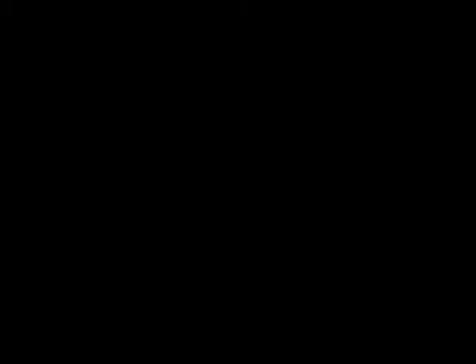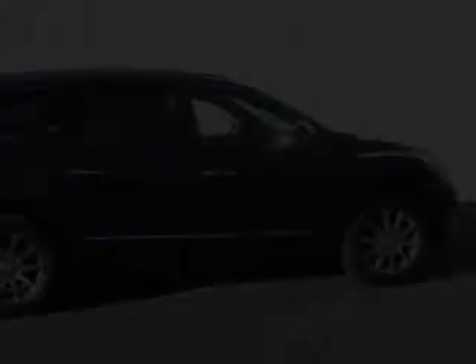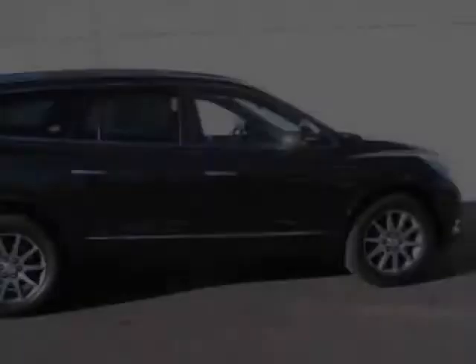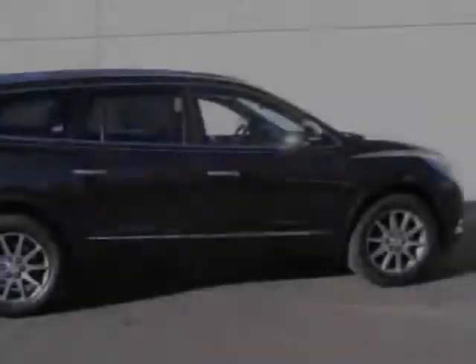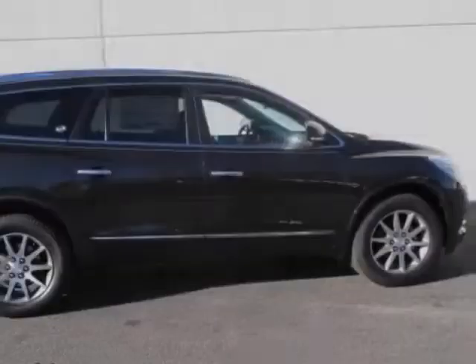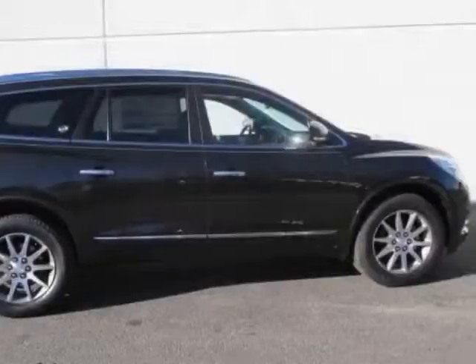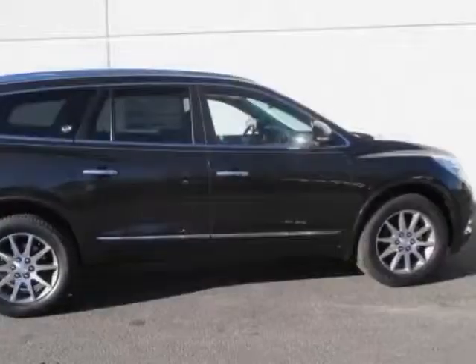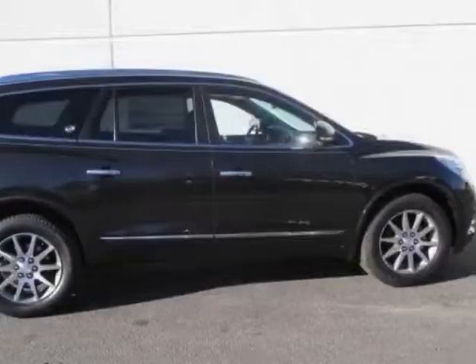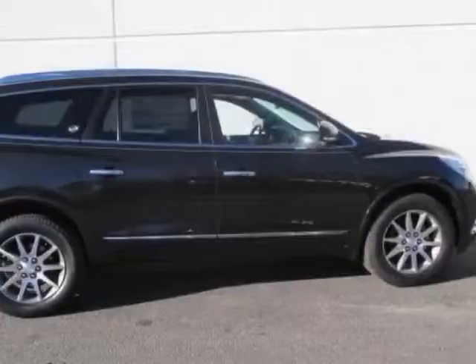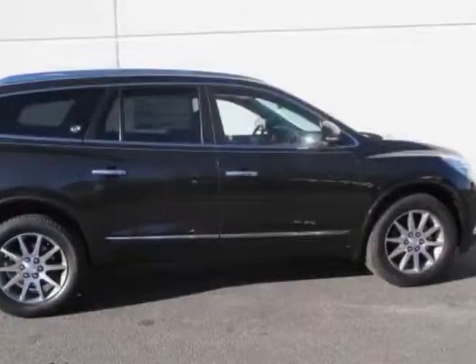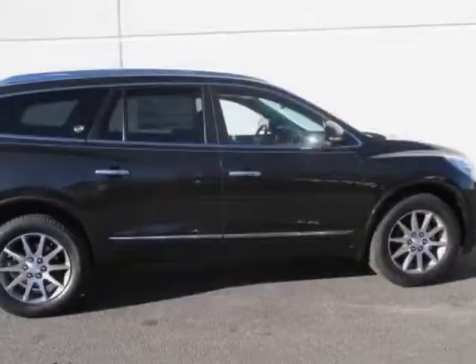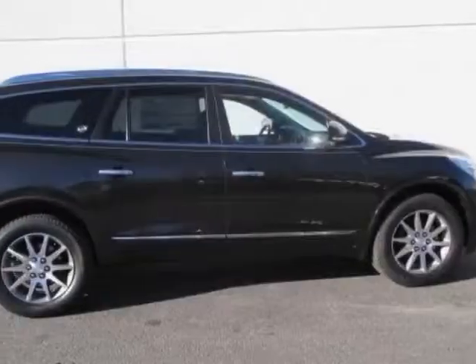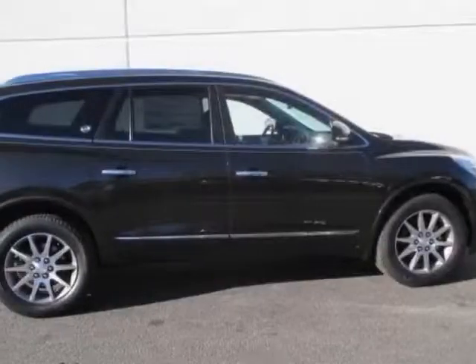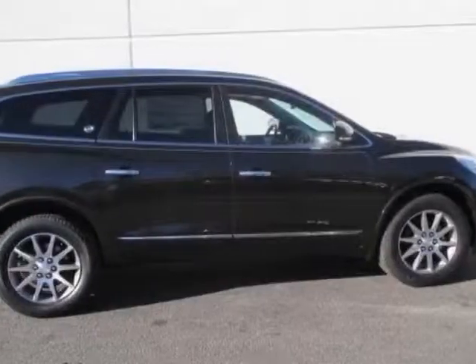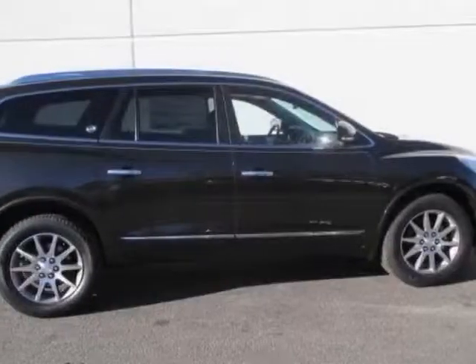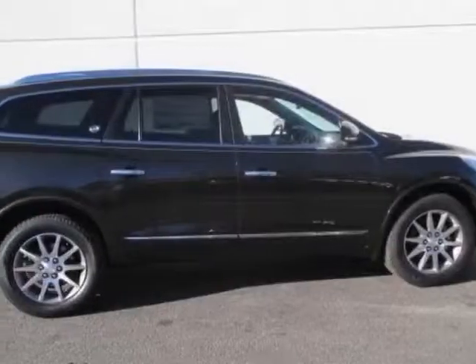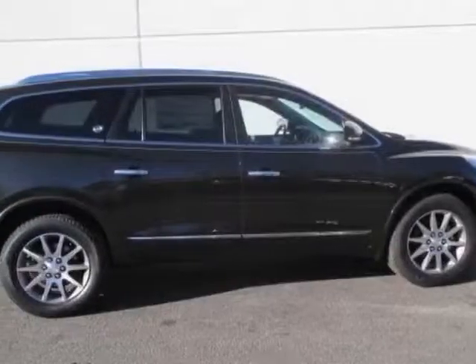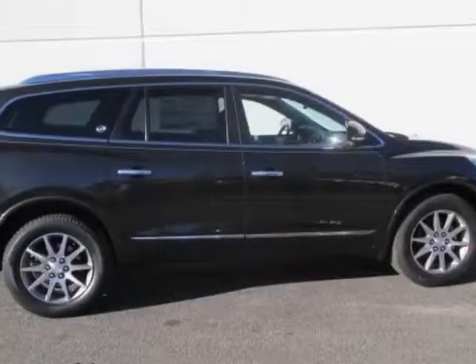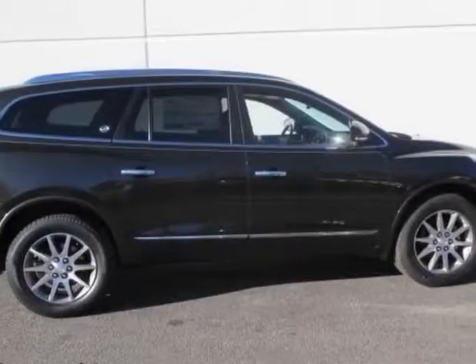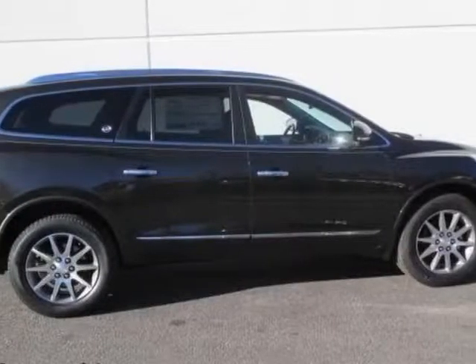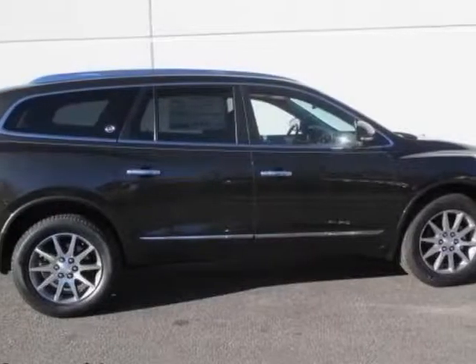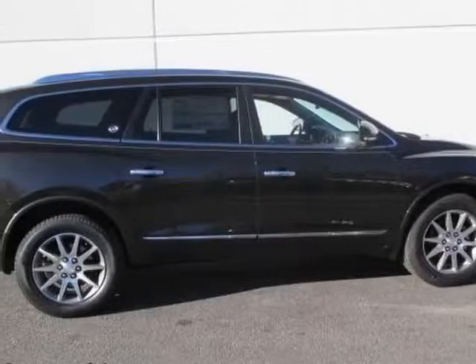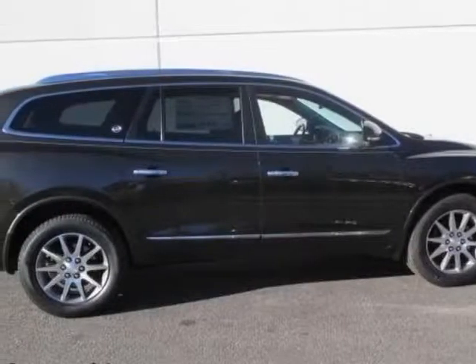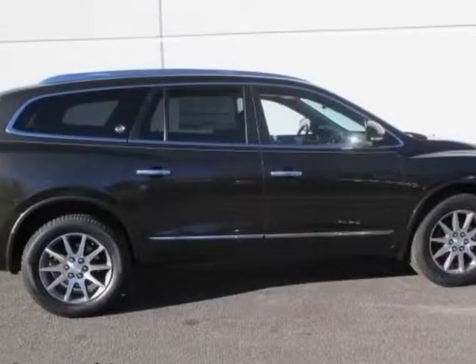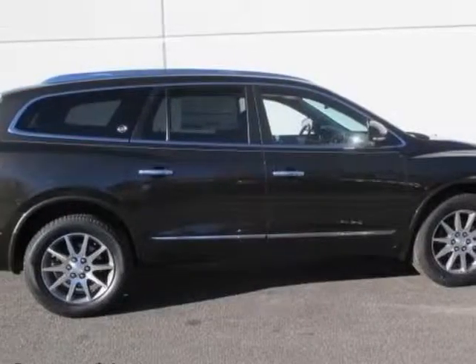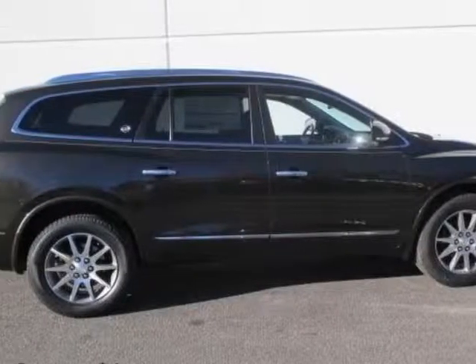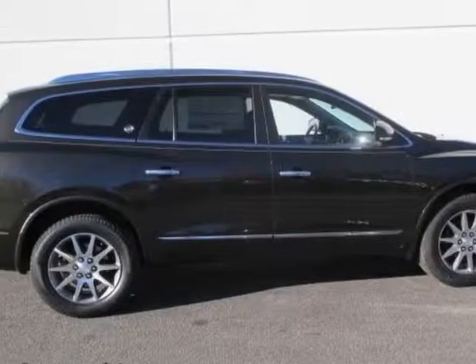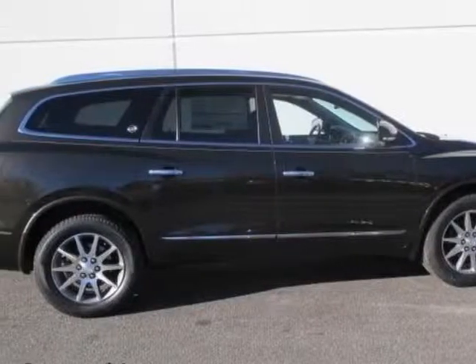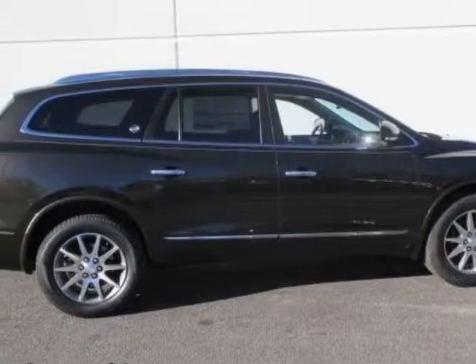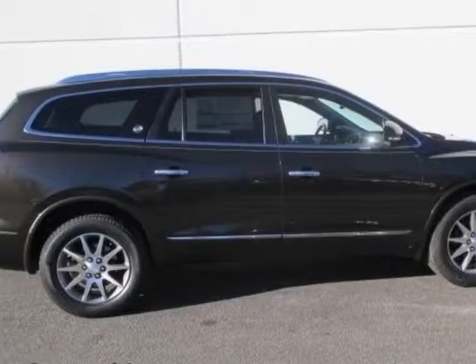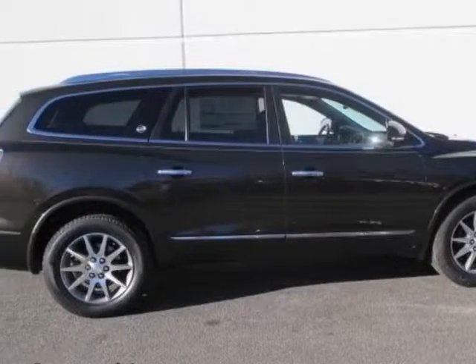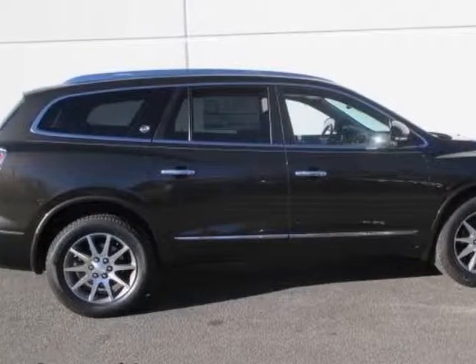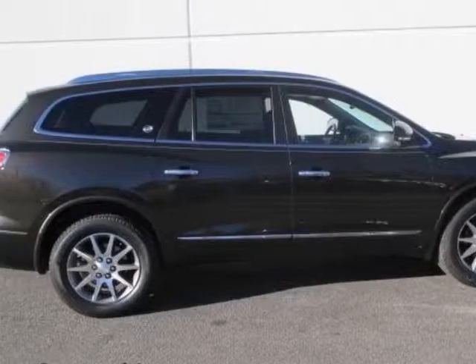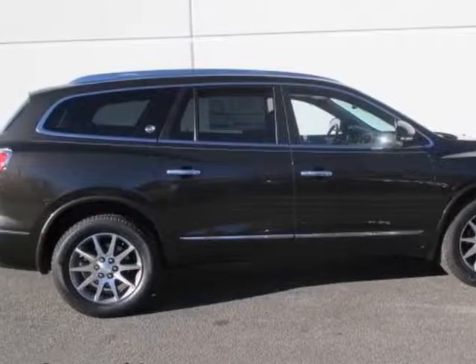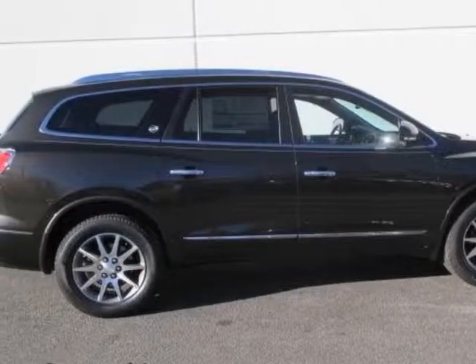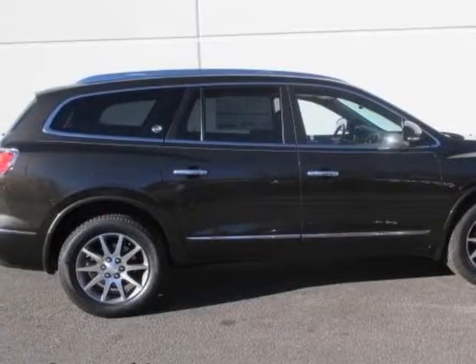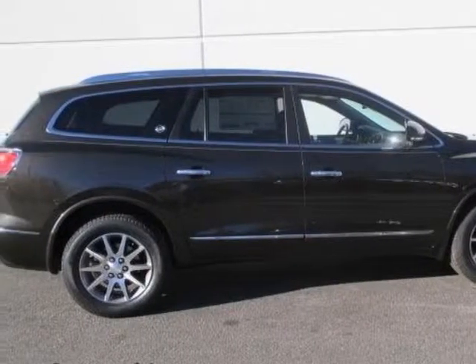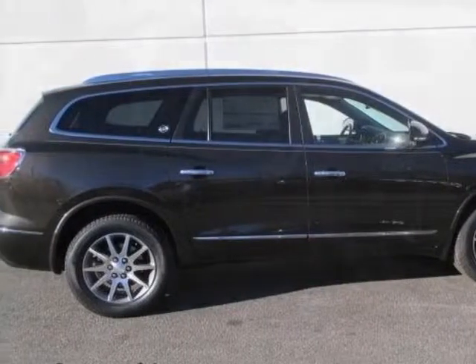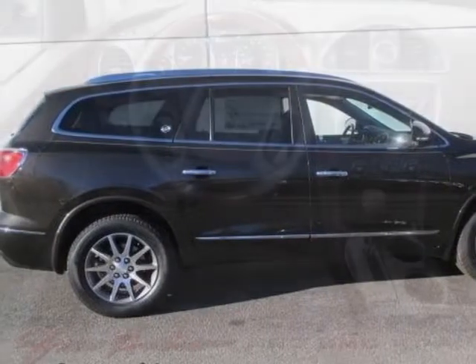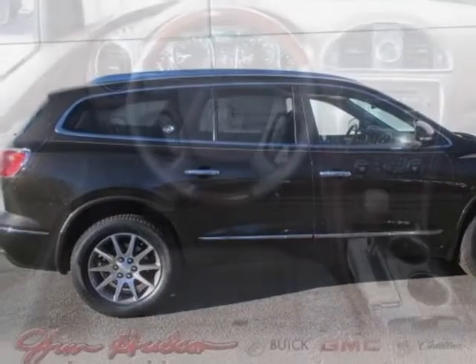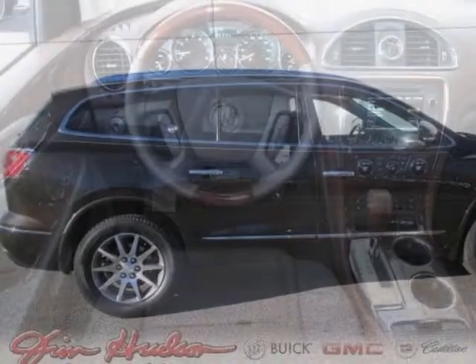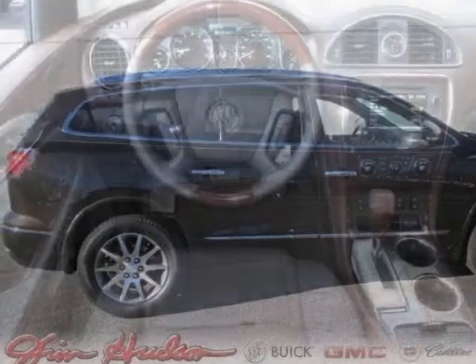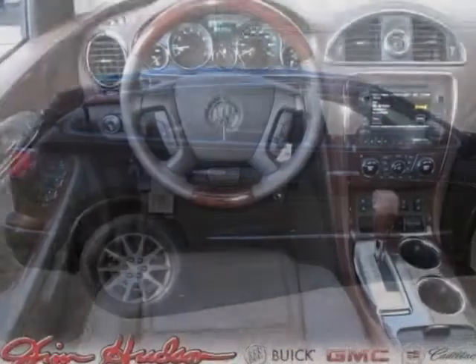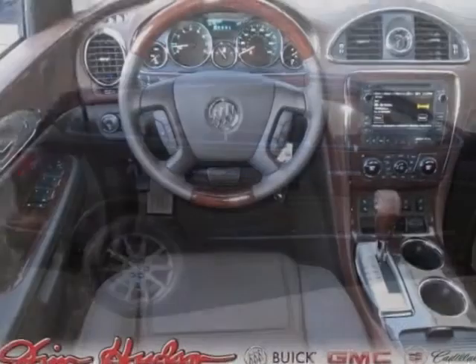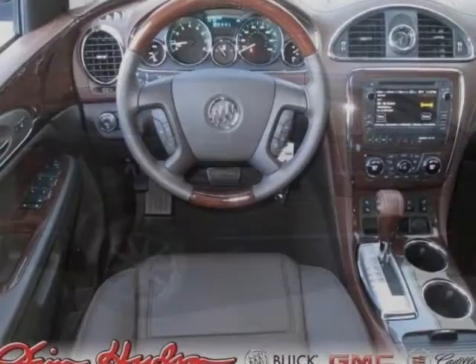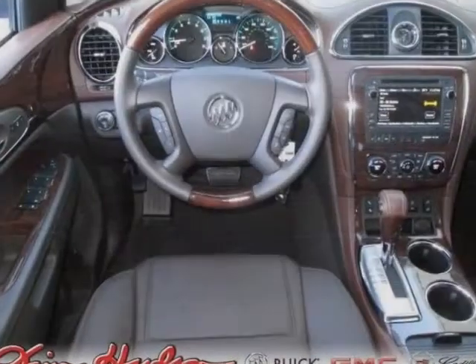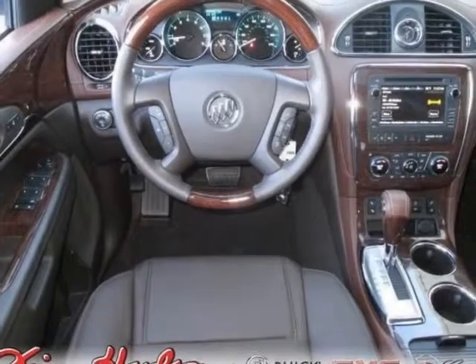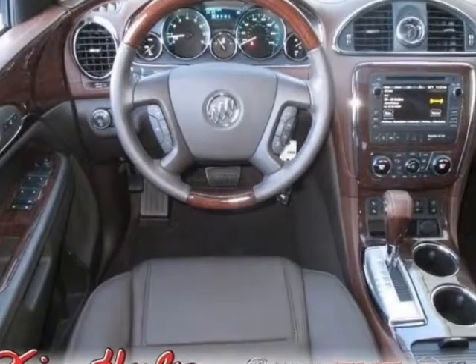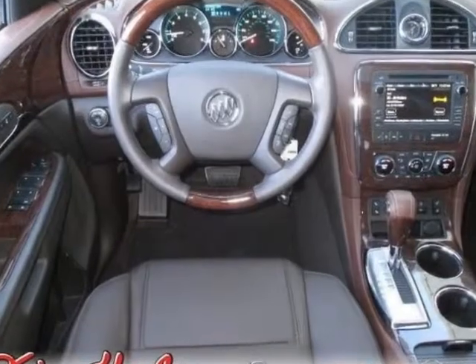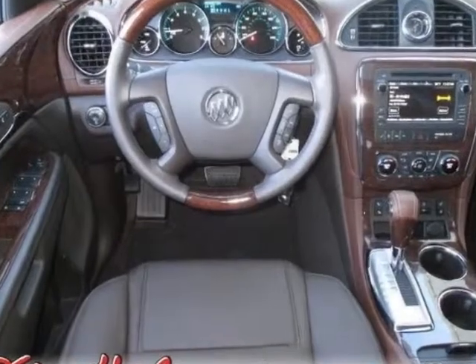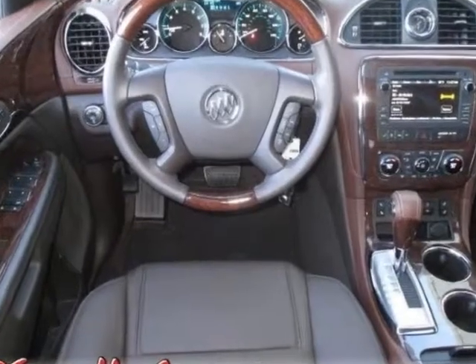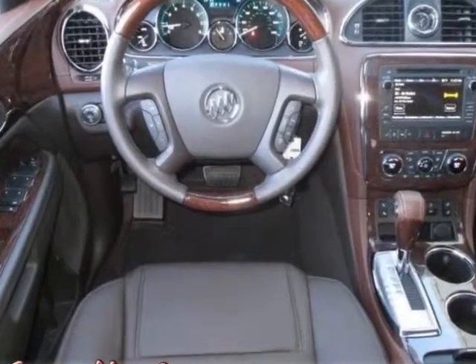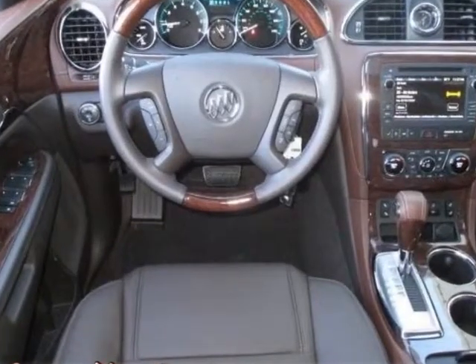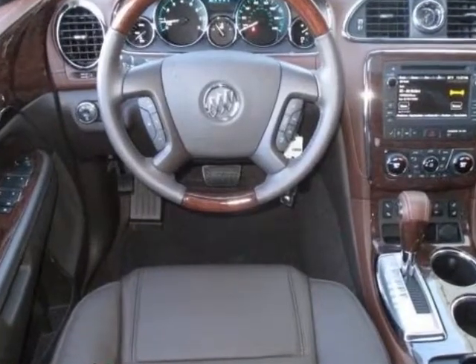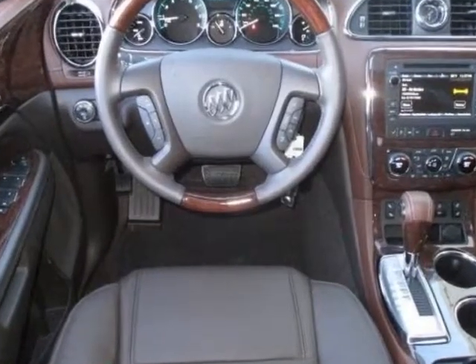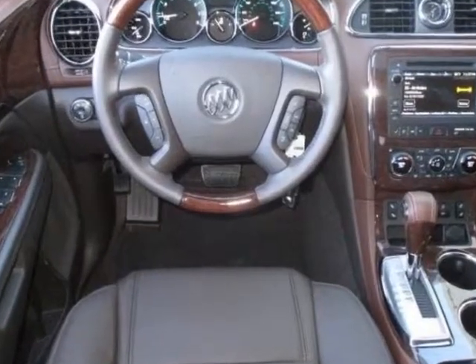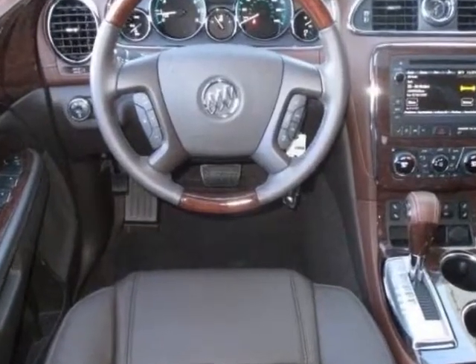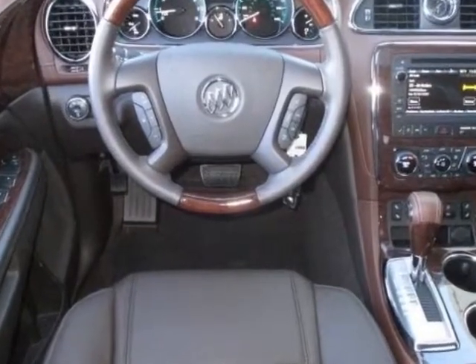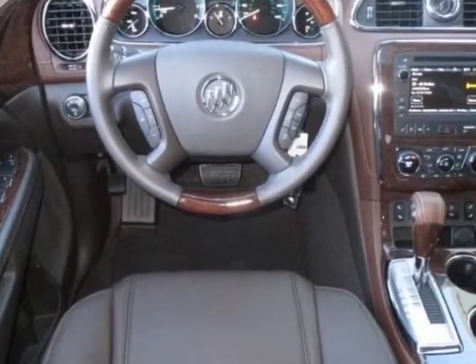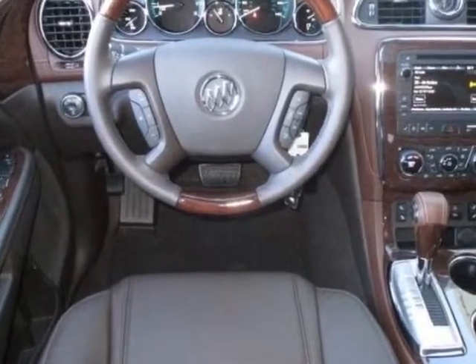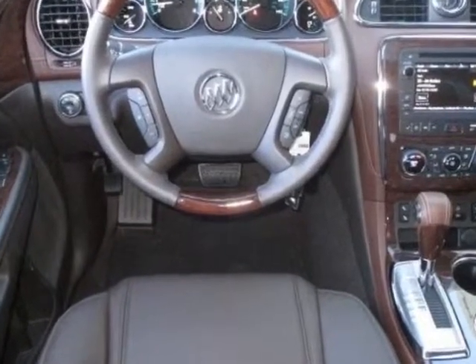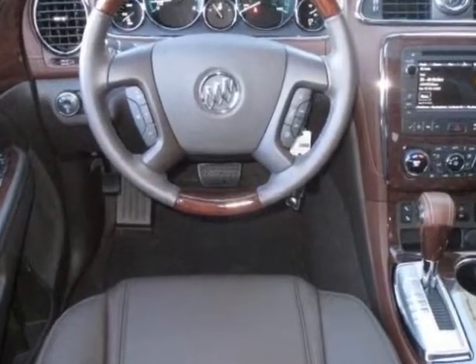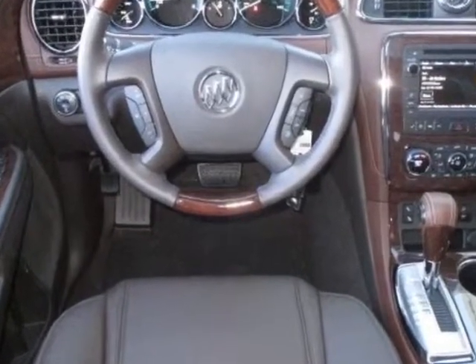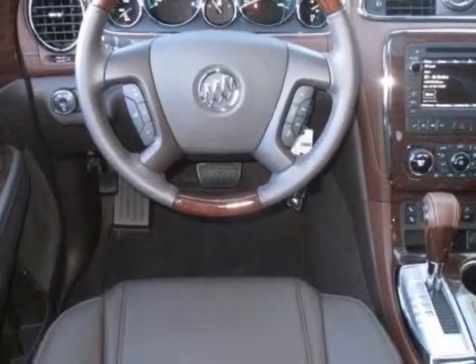Check out this new 2014 Buick Enclave. For your protection, this vehicle has a full factory warranty.